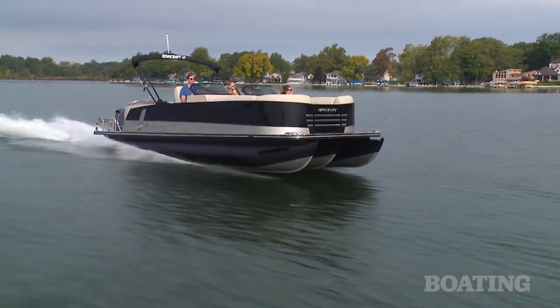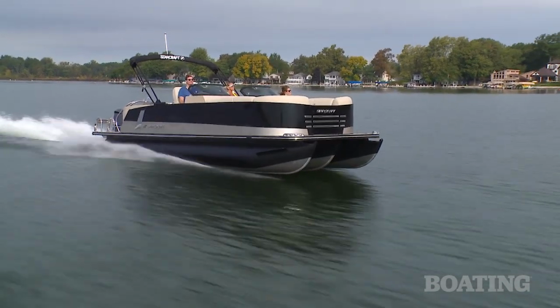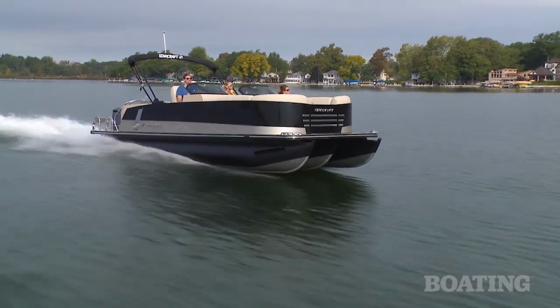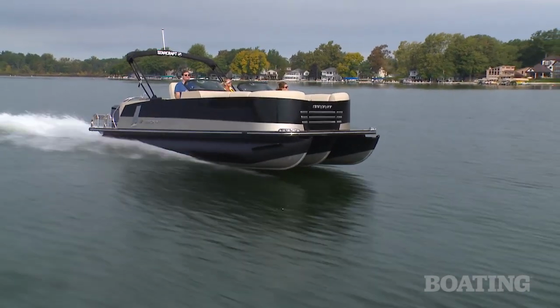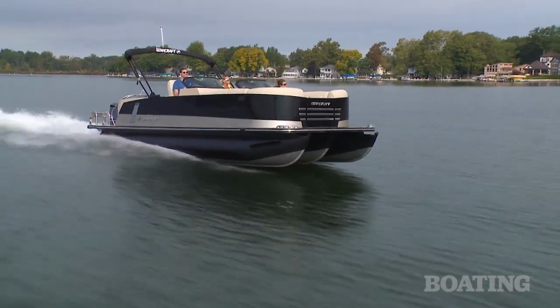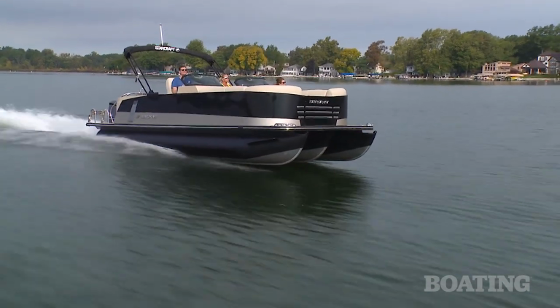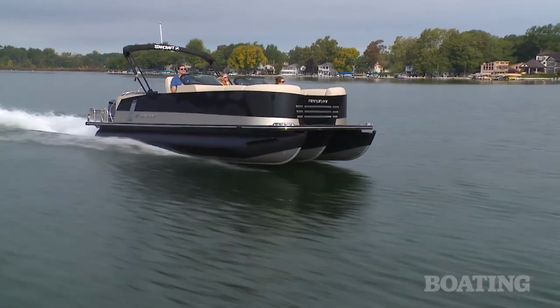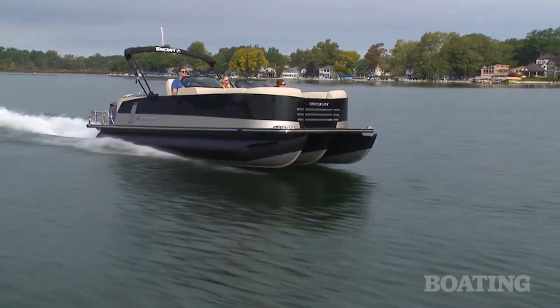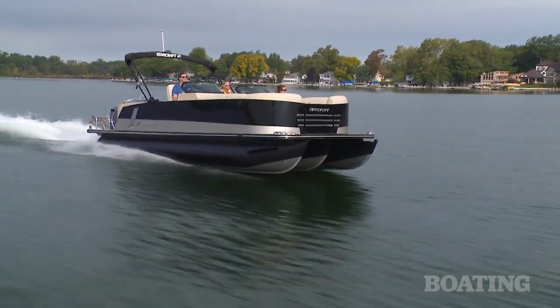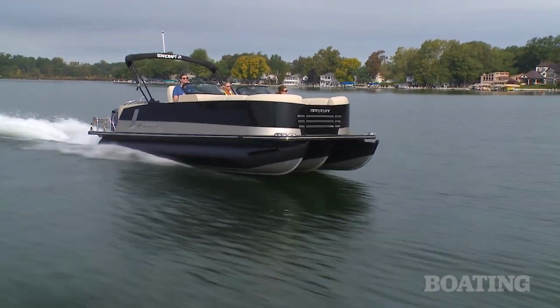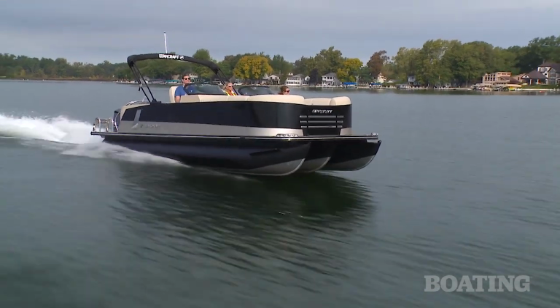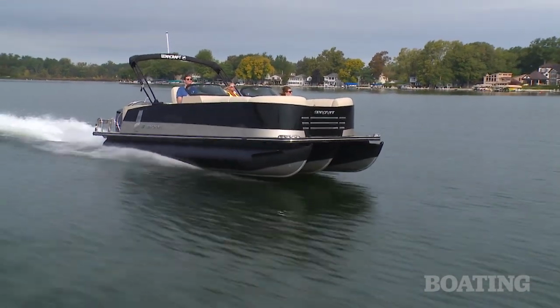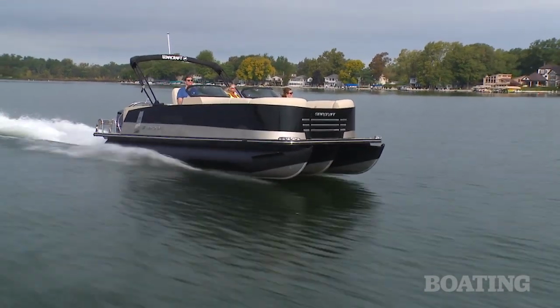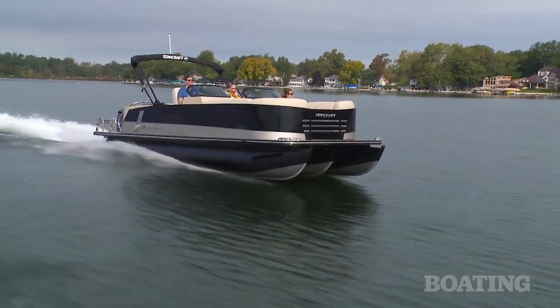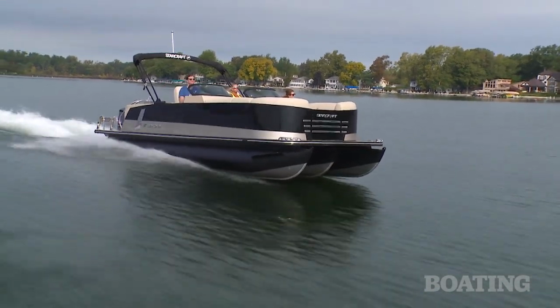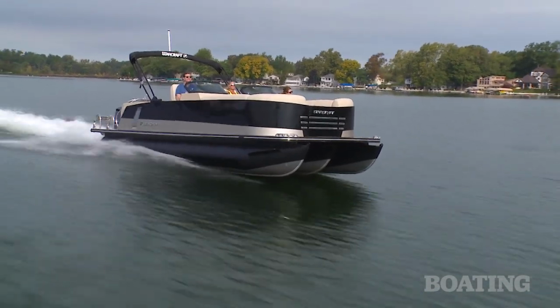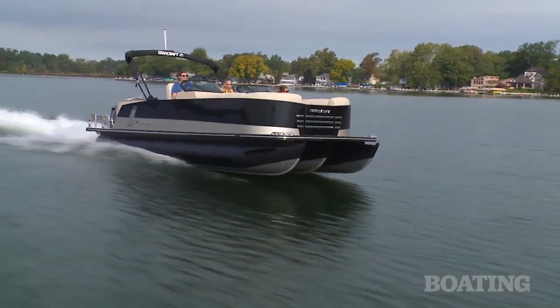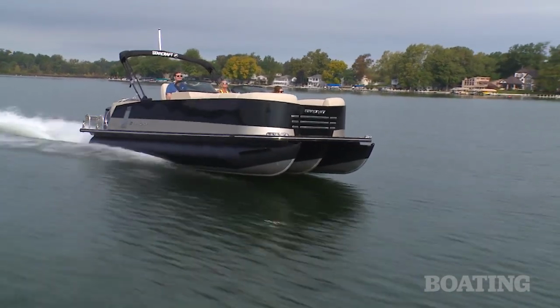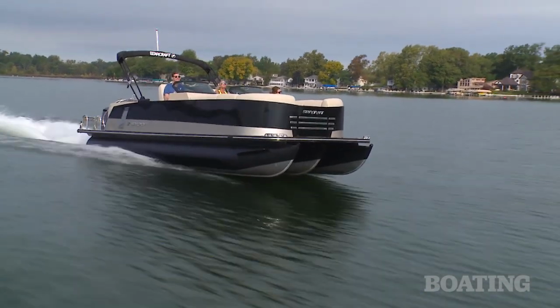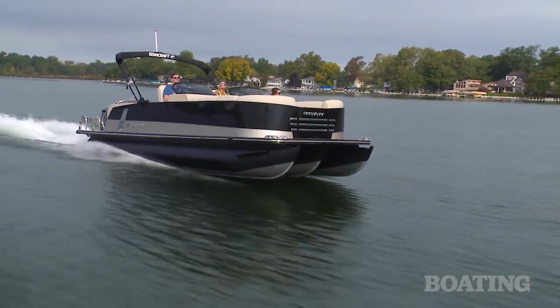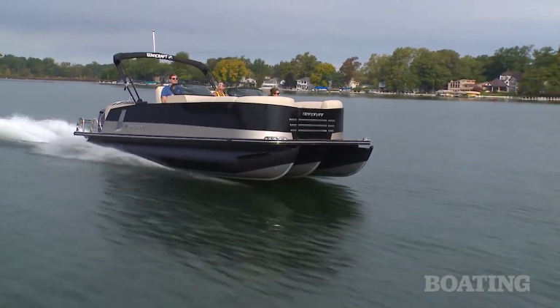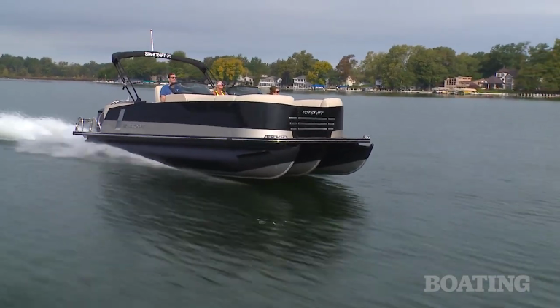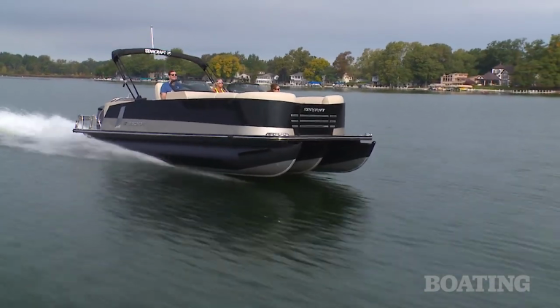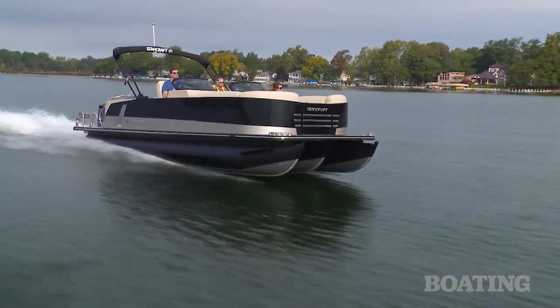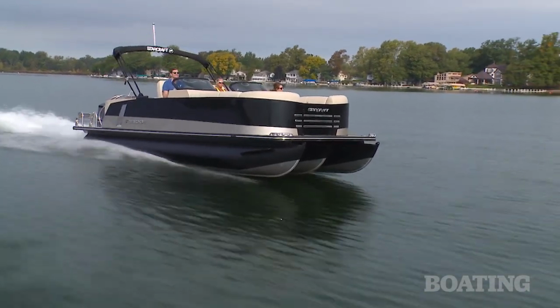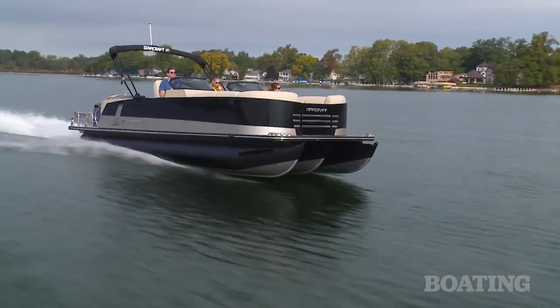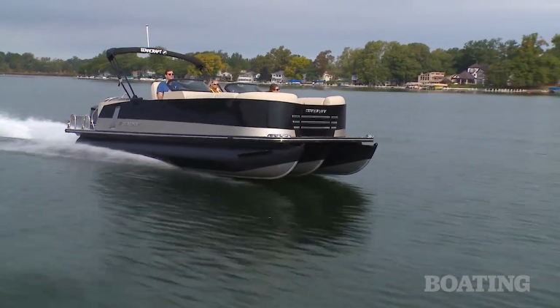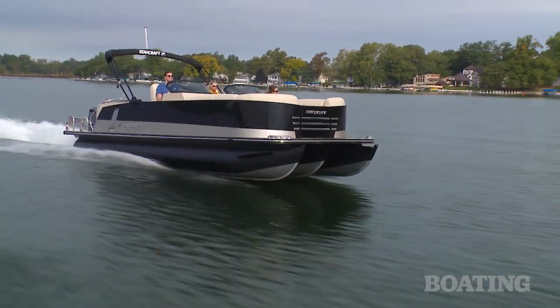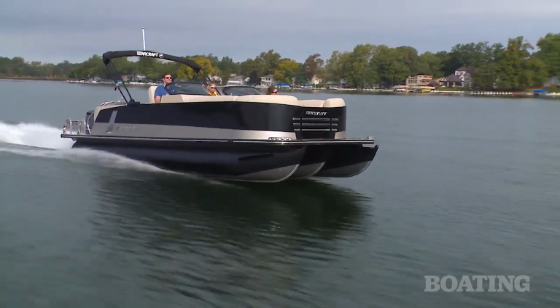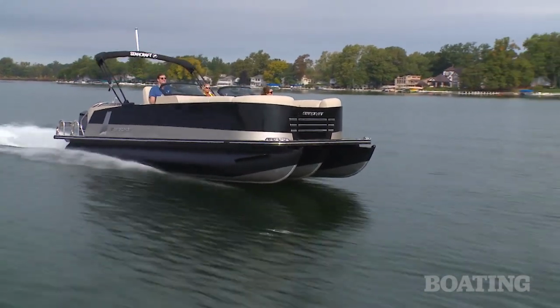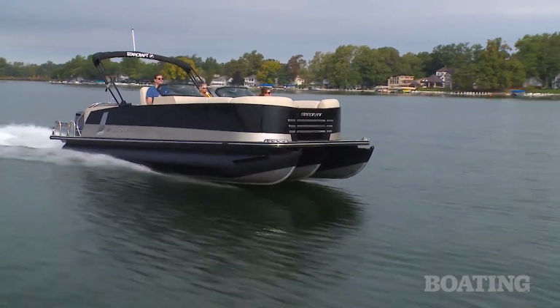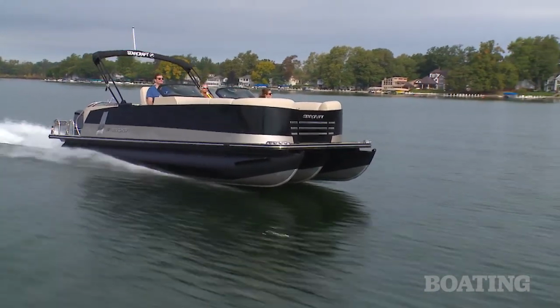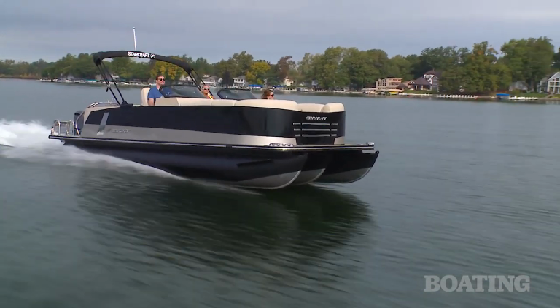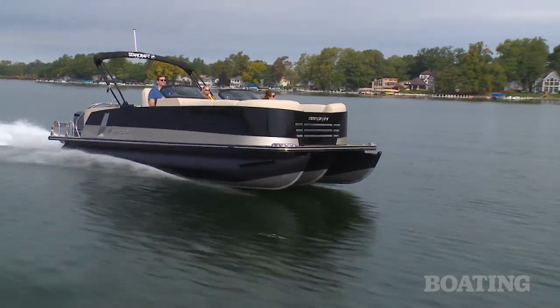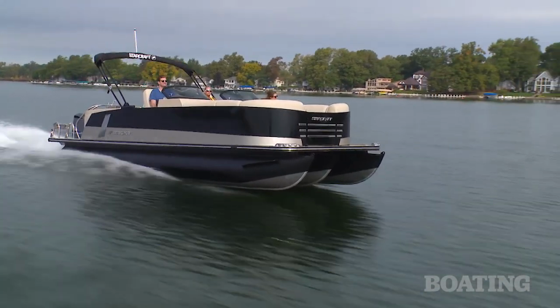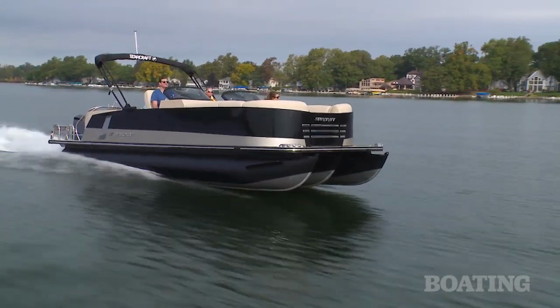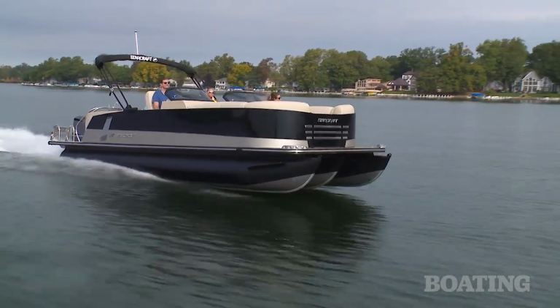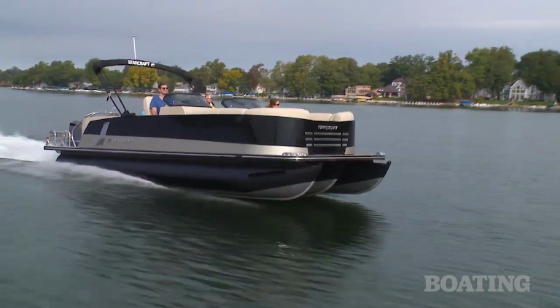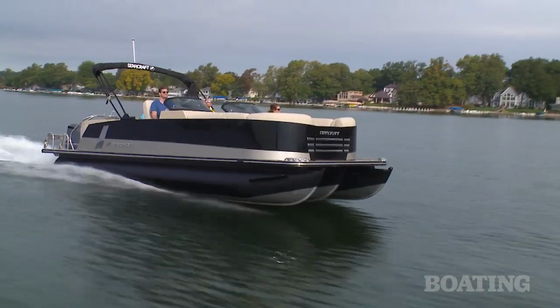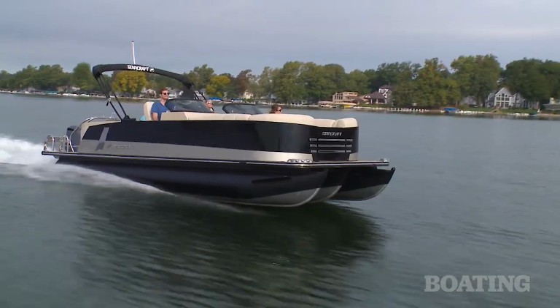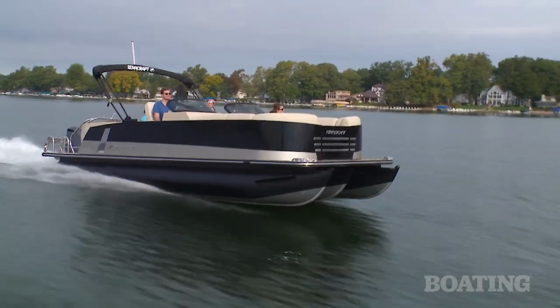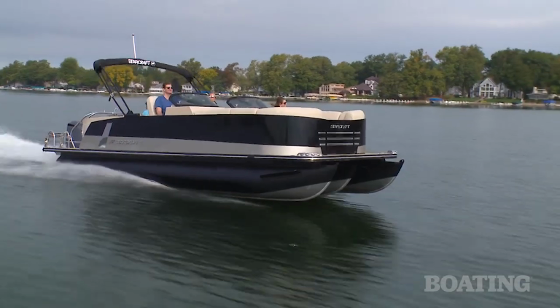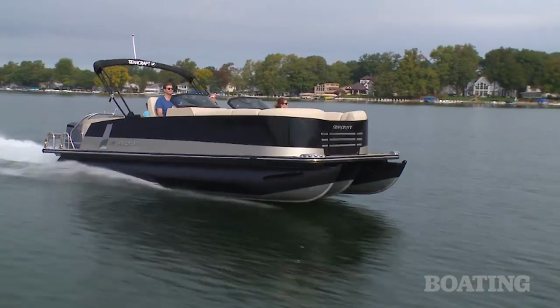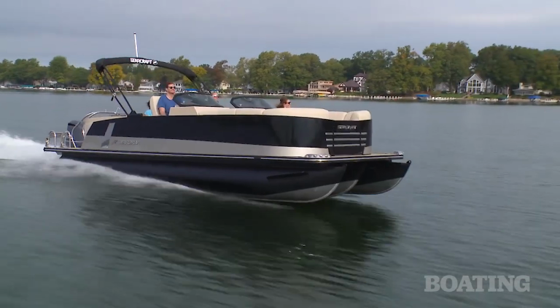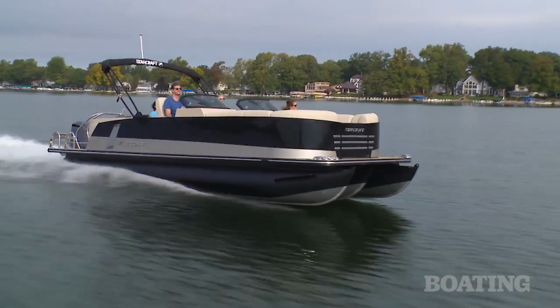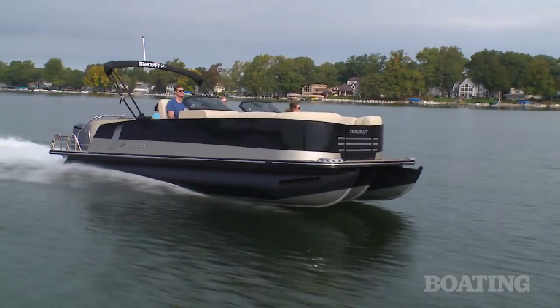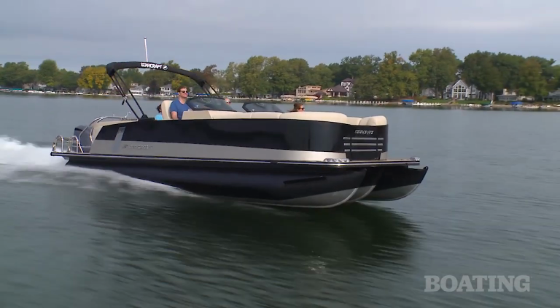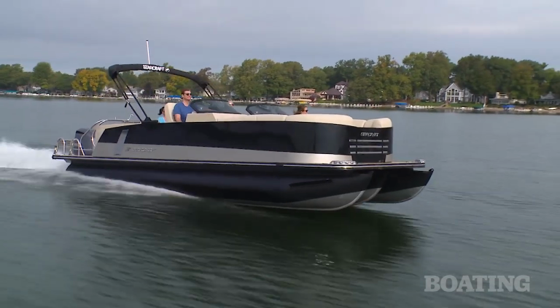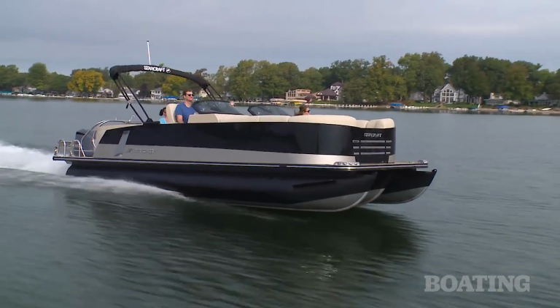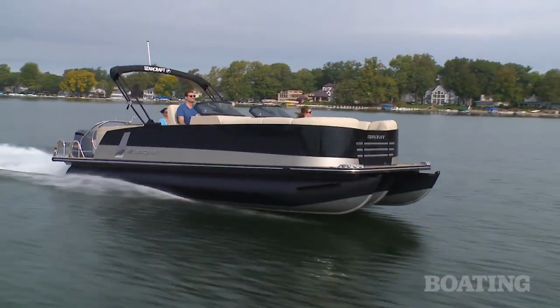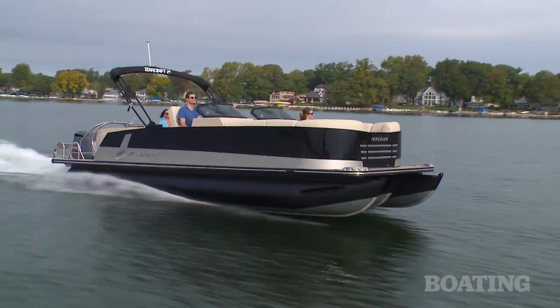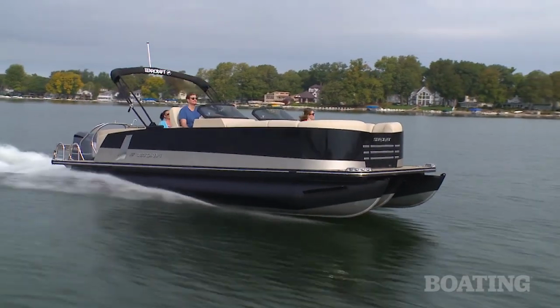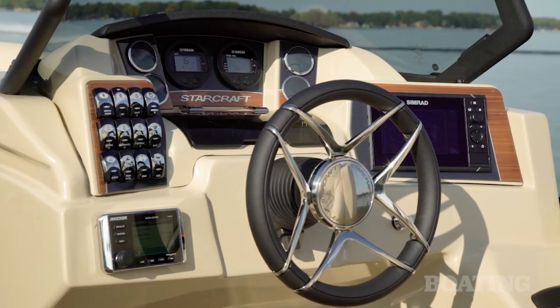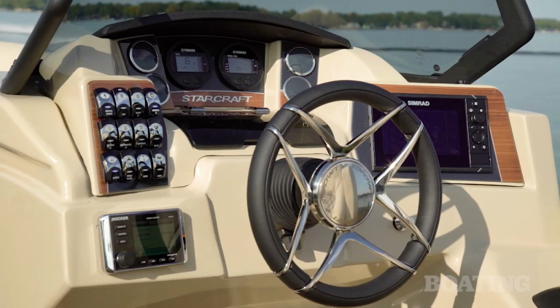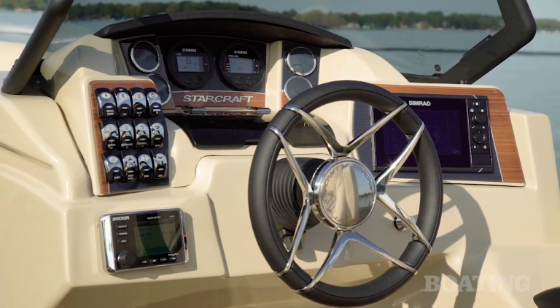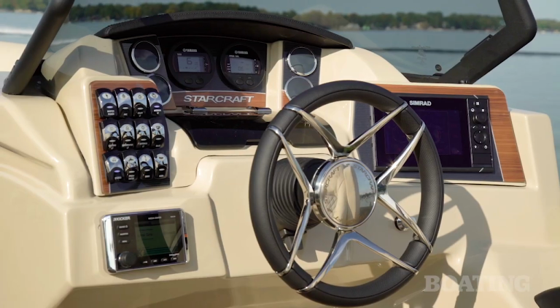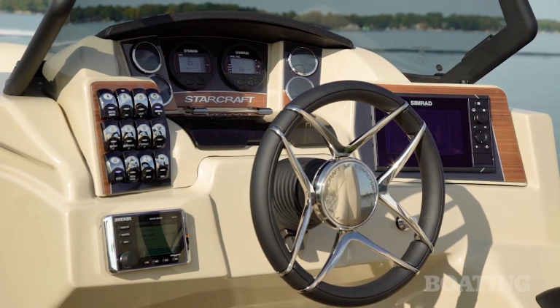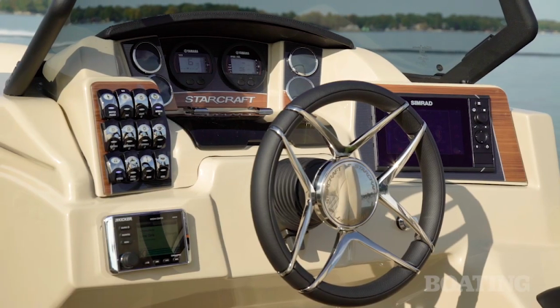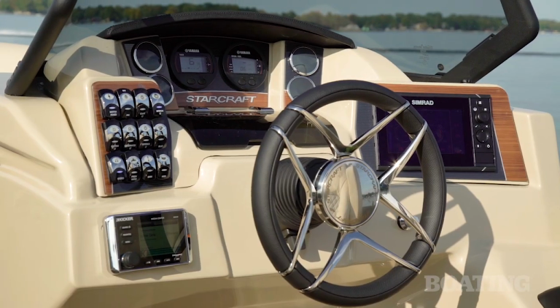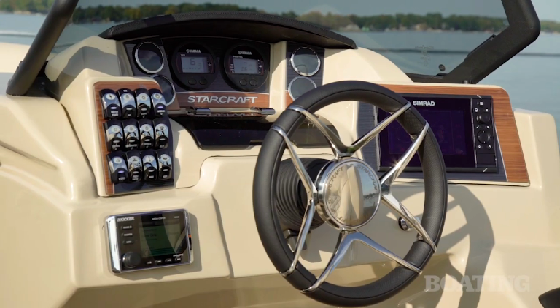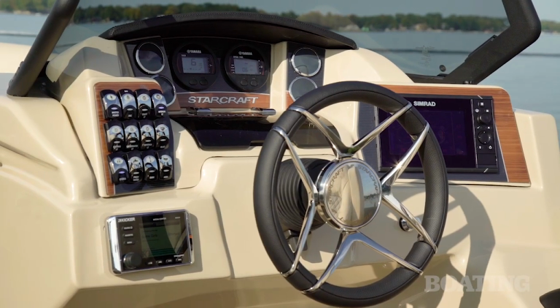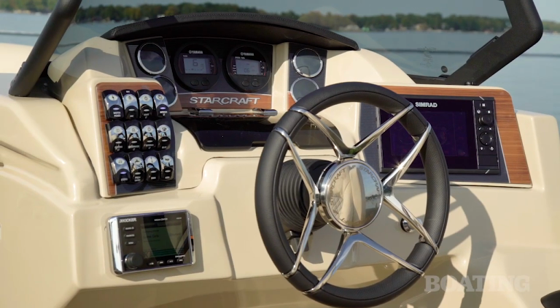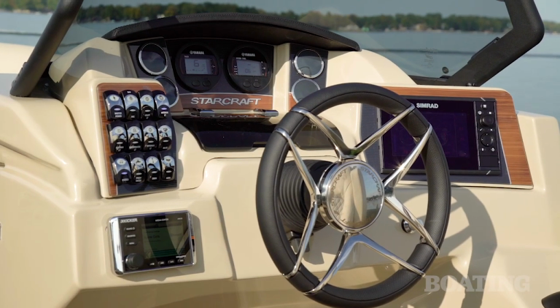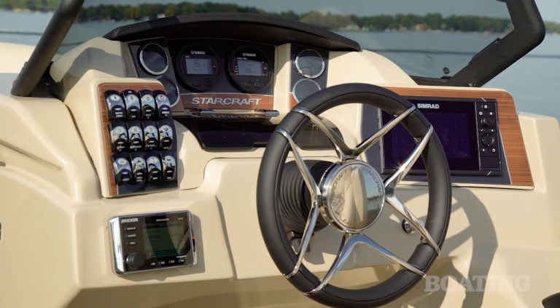Plus there's a 60-gallon fuel tank. All of this power and performance, of course, is controlled from the helm seat.